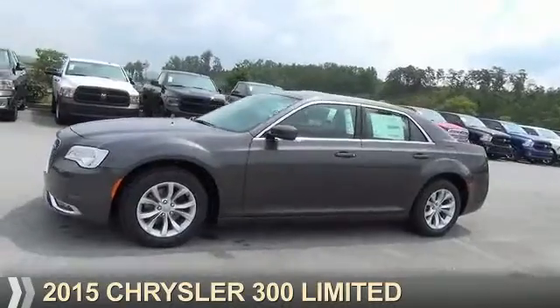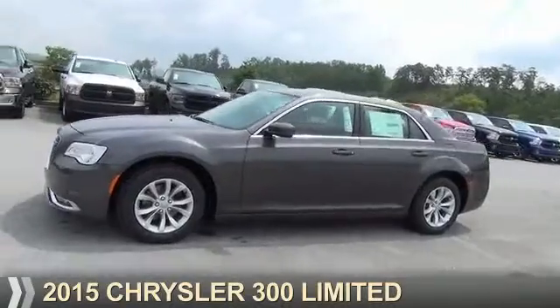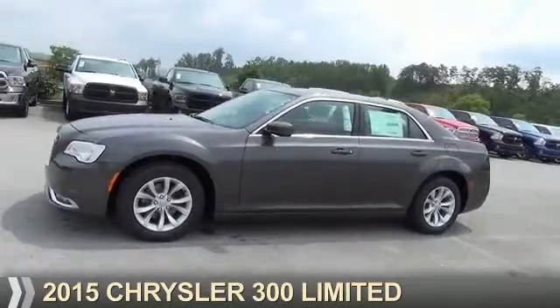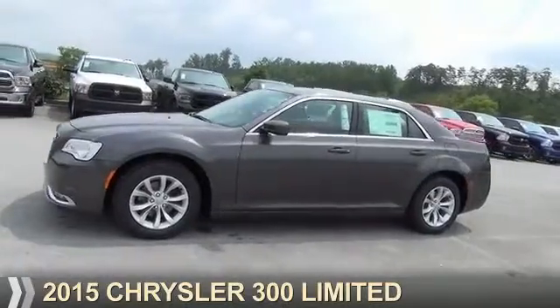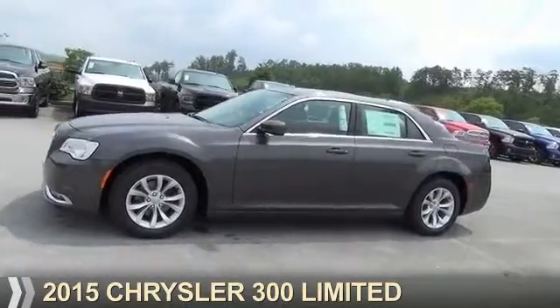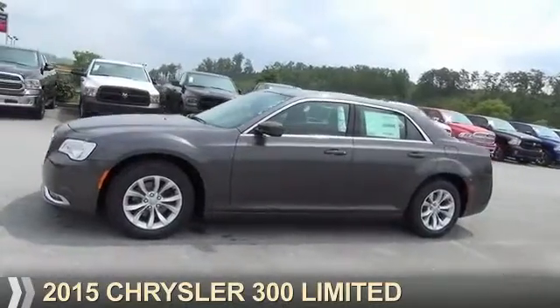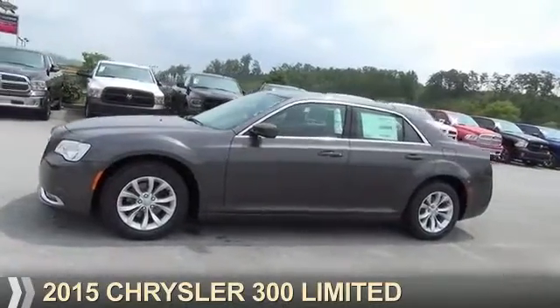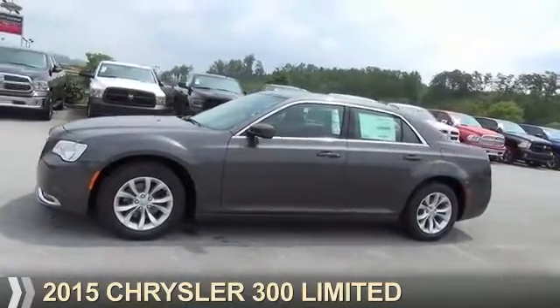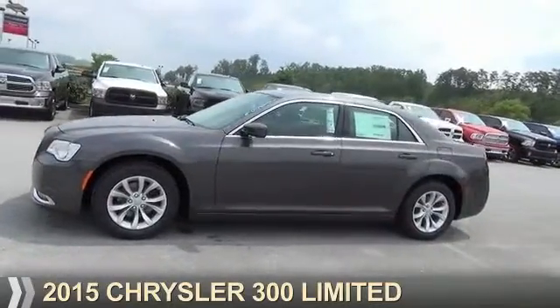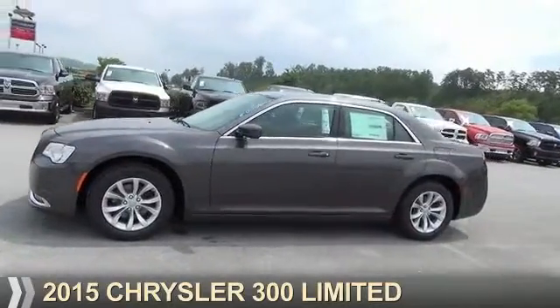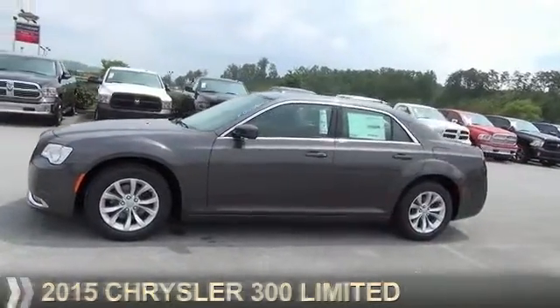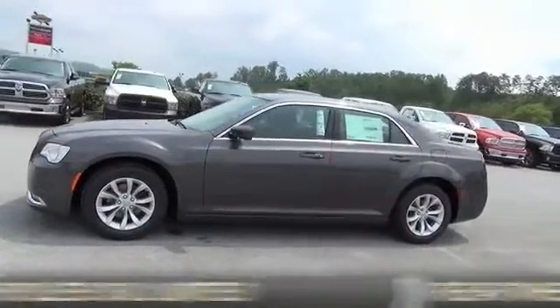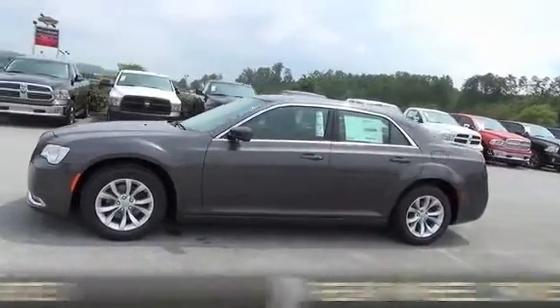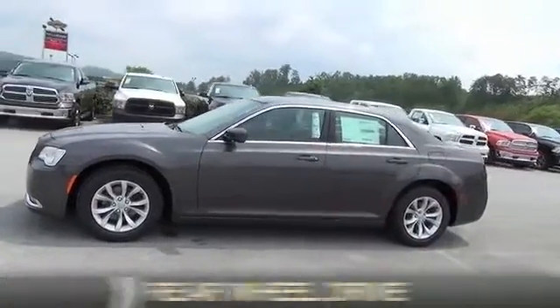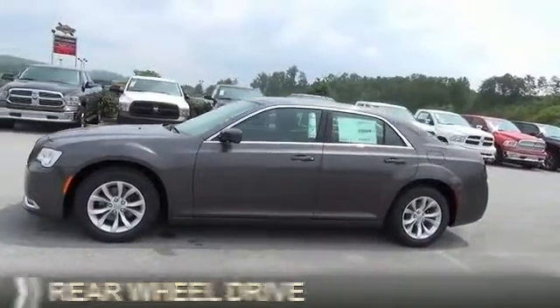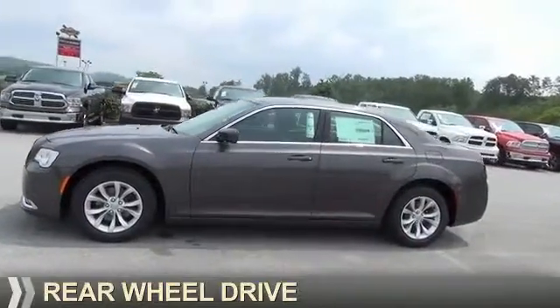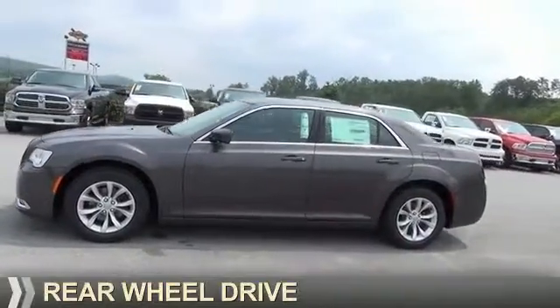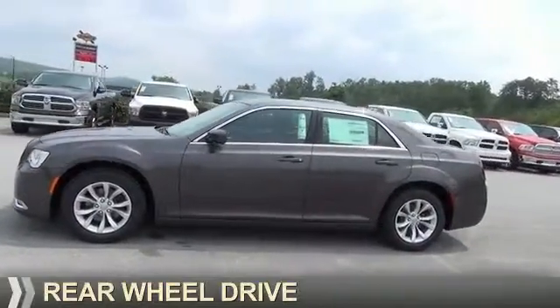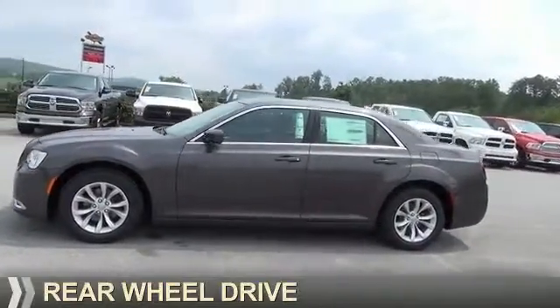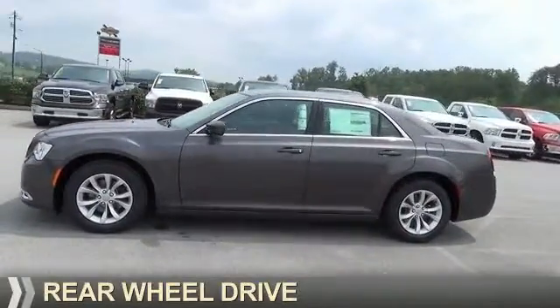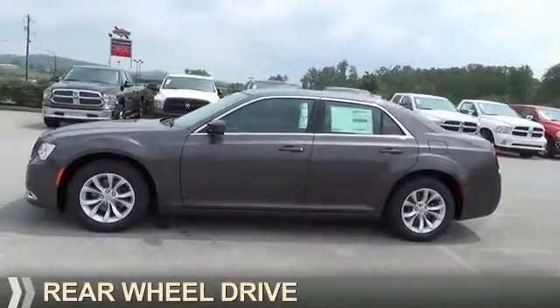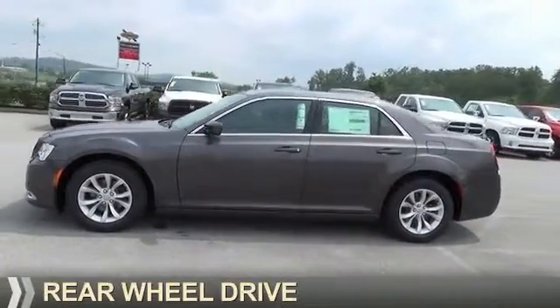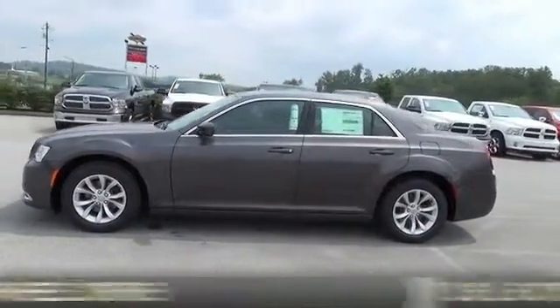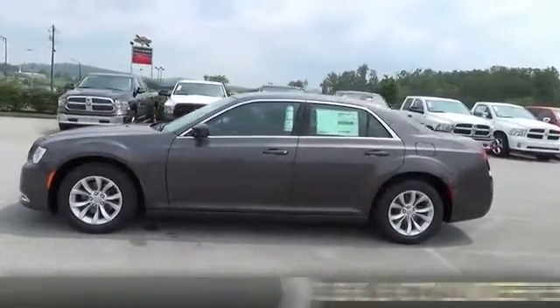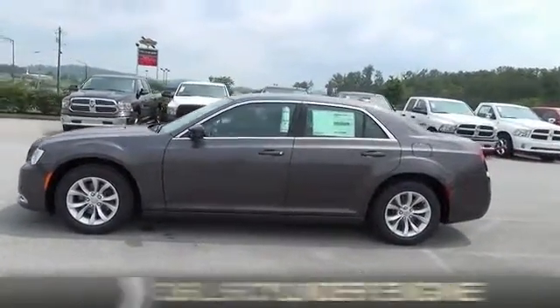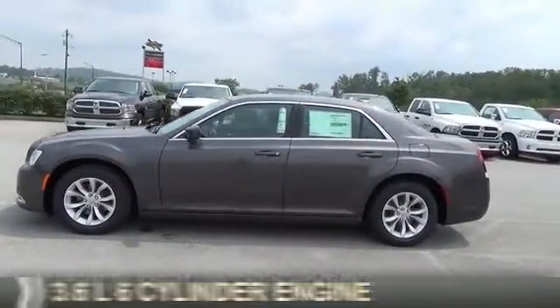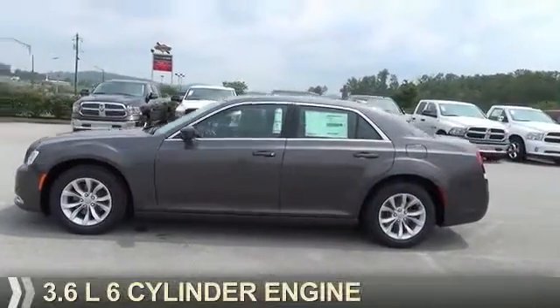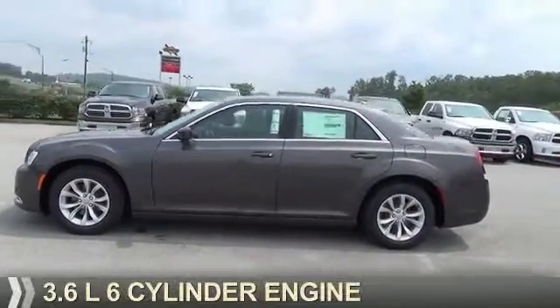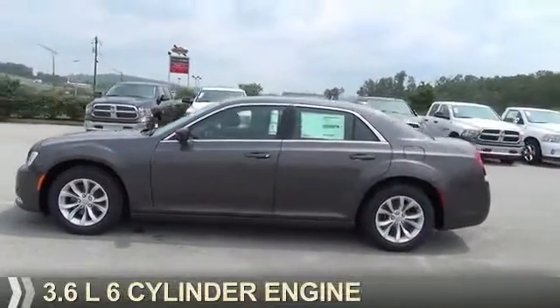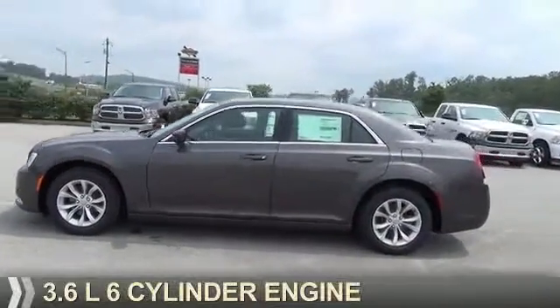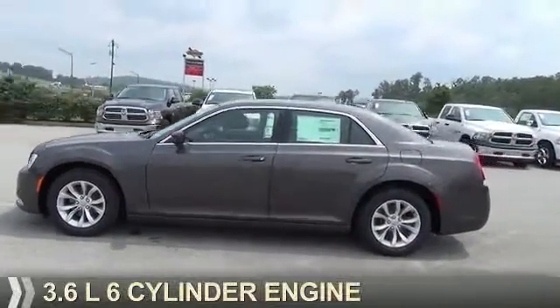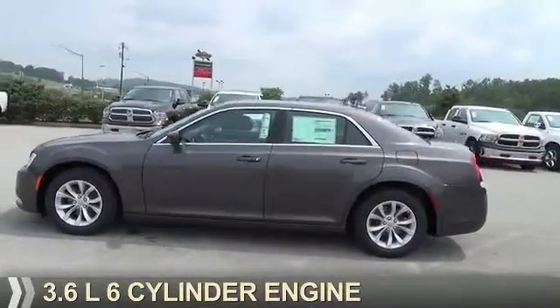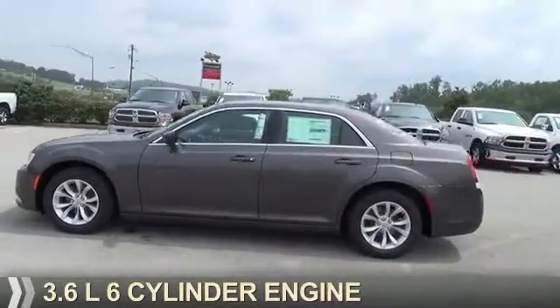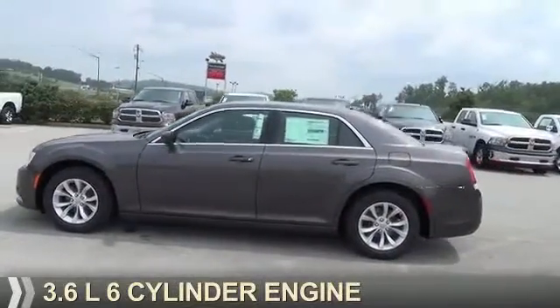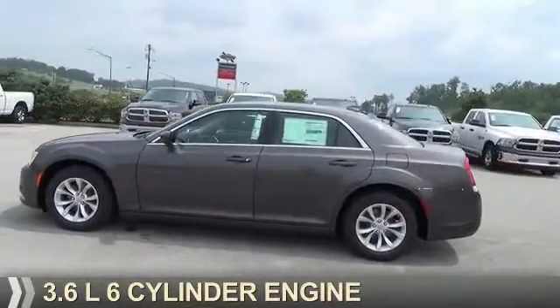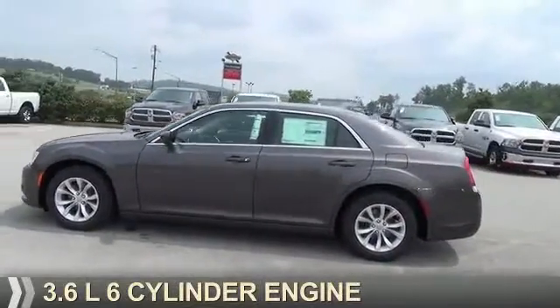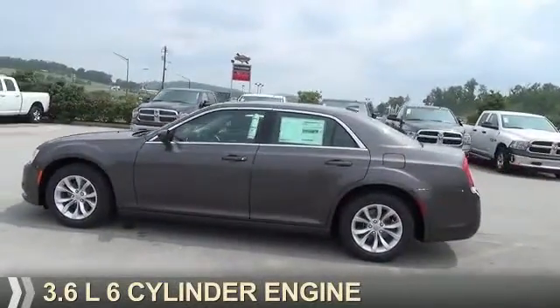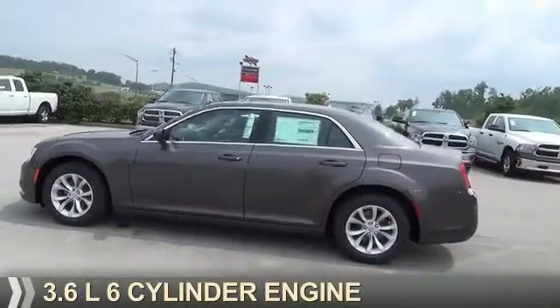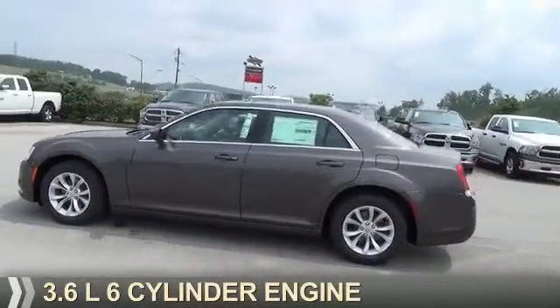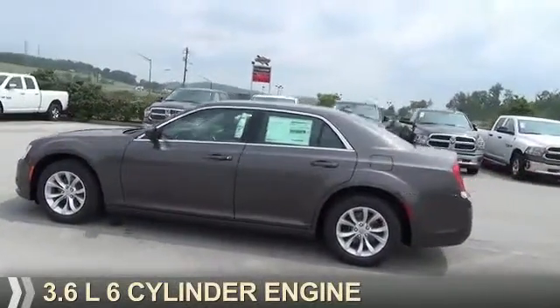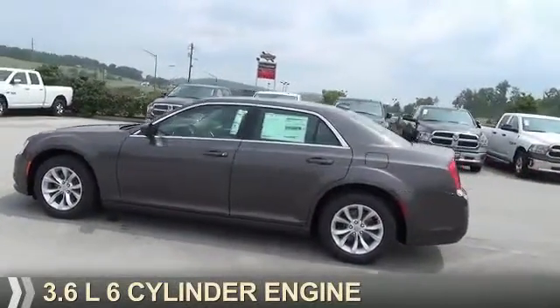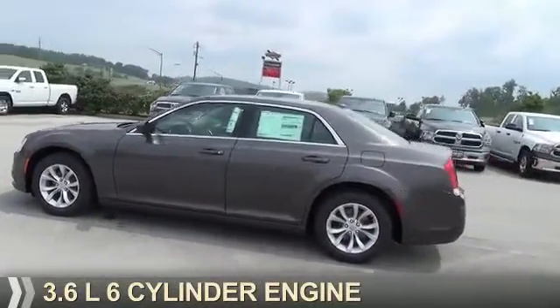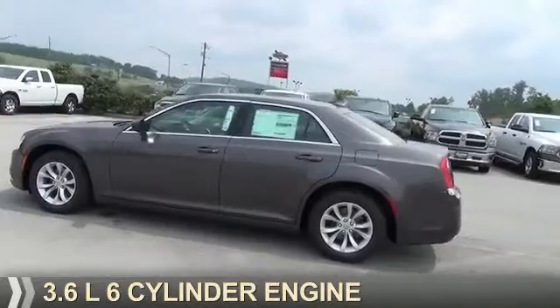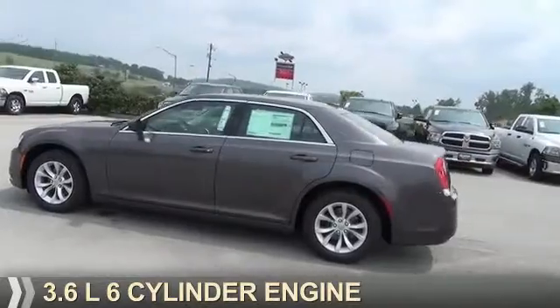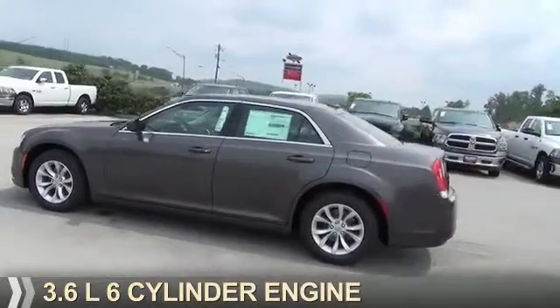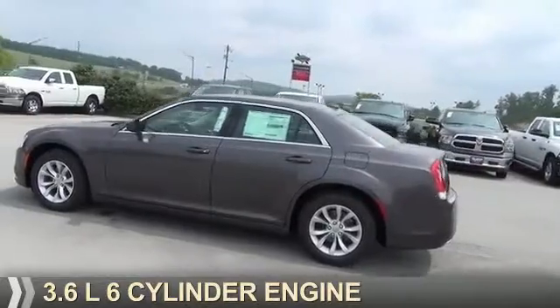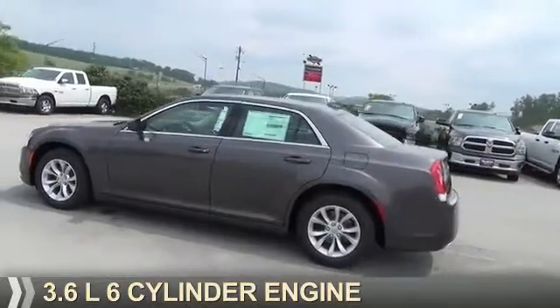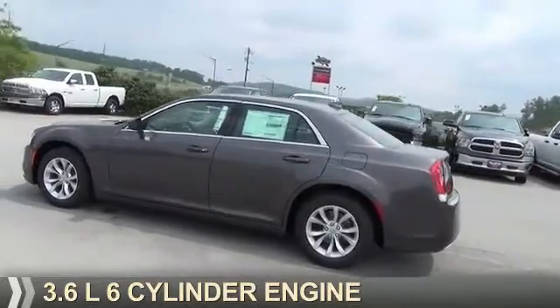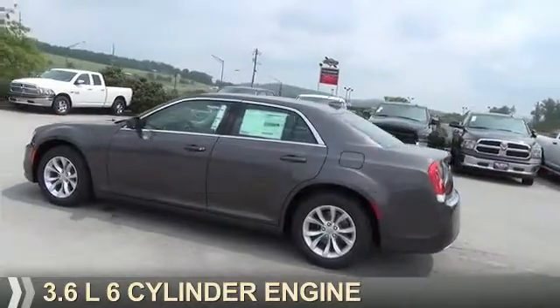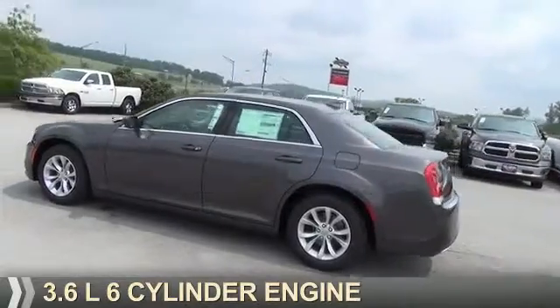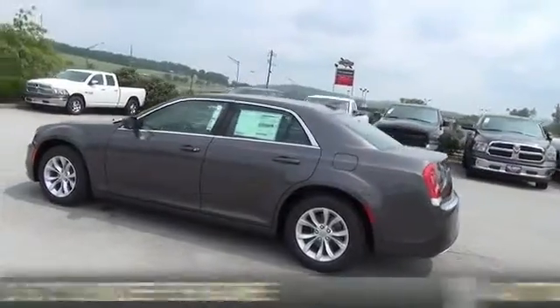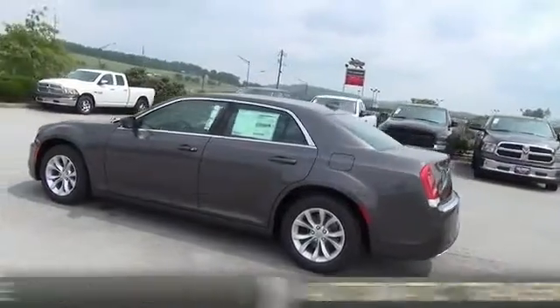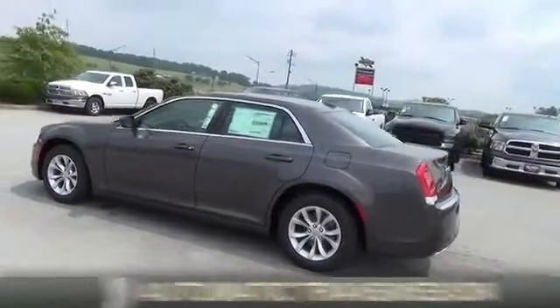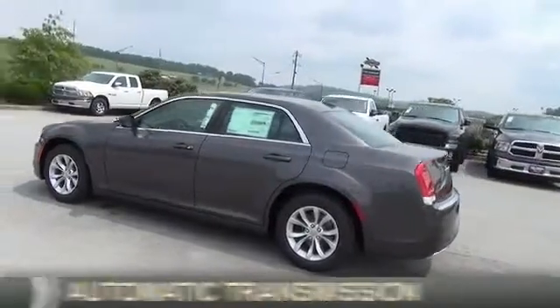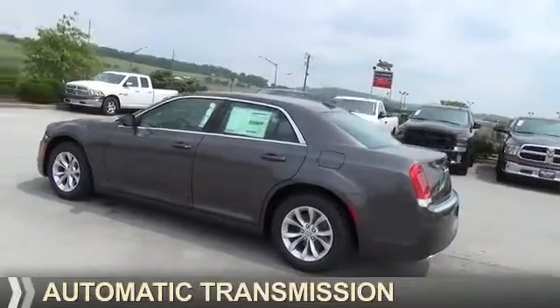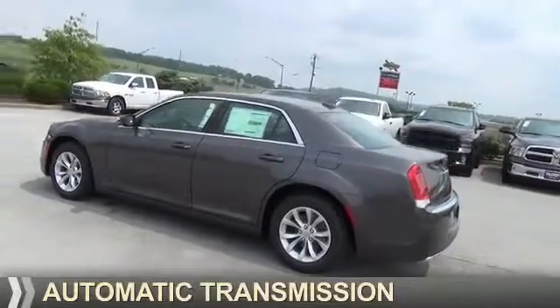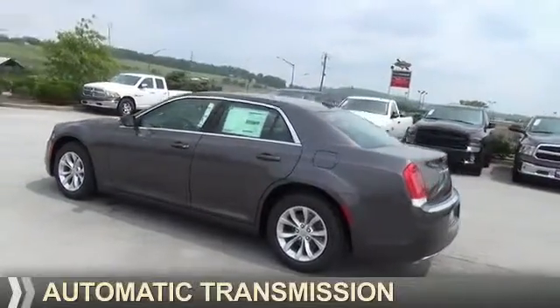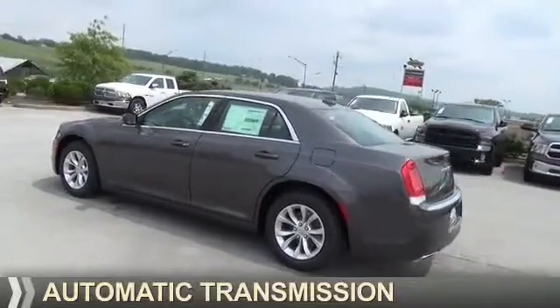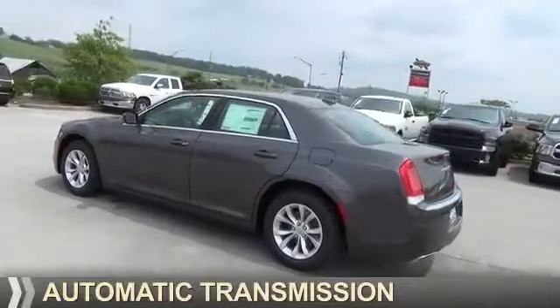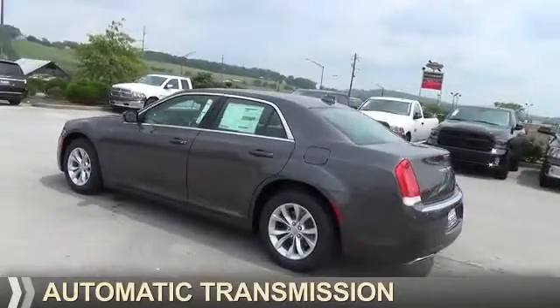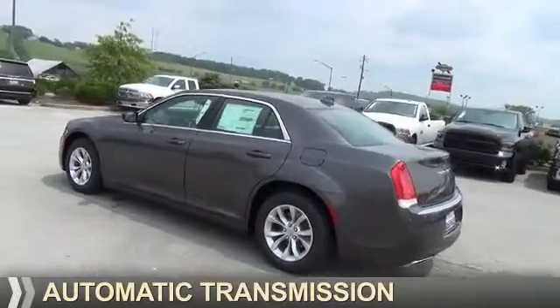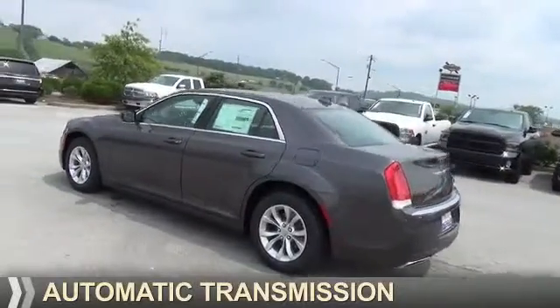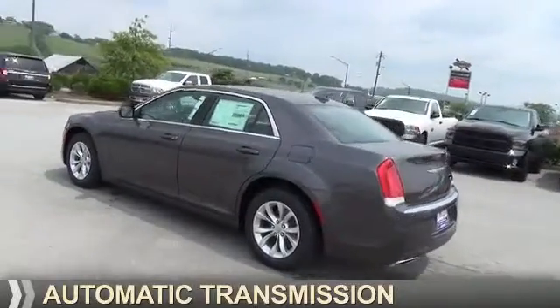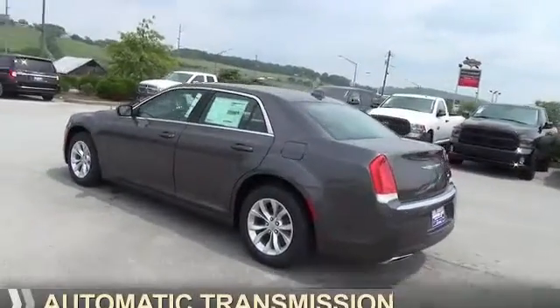It's powered by Rear Wheel Drive, a 3.6-liter, 6-cylinder engine, and an automatic transmission.